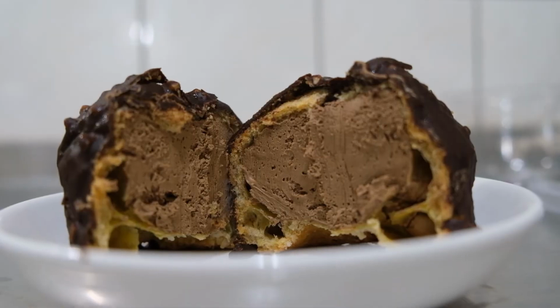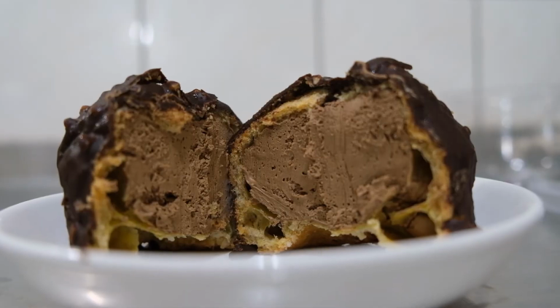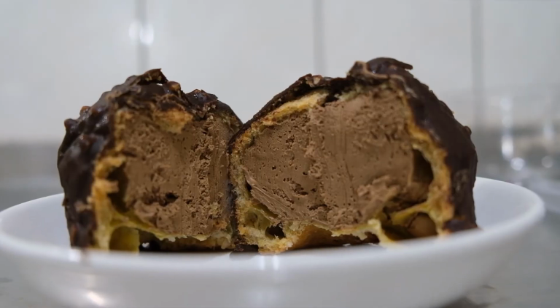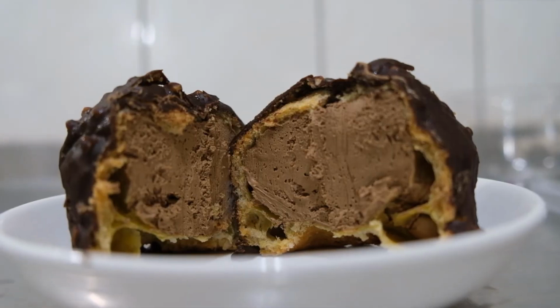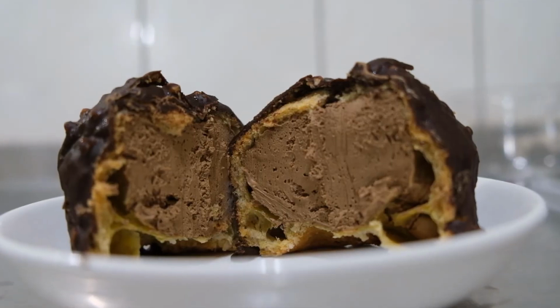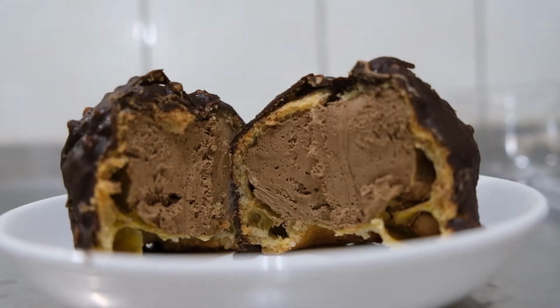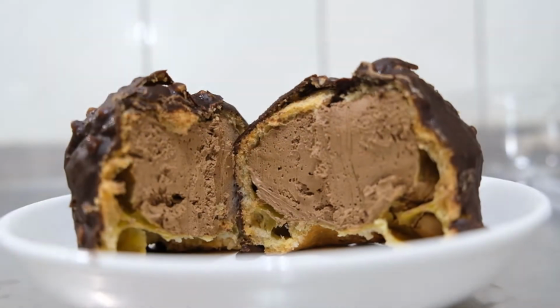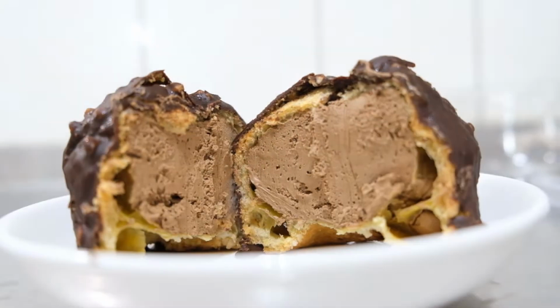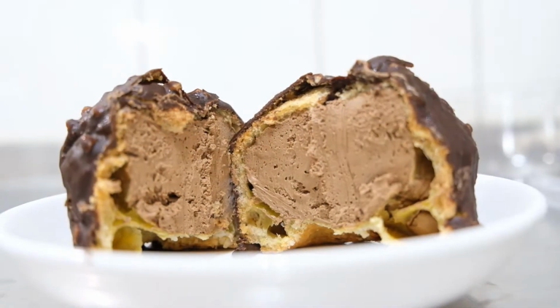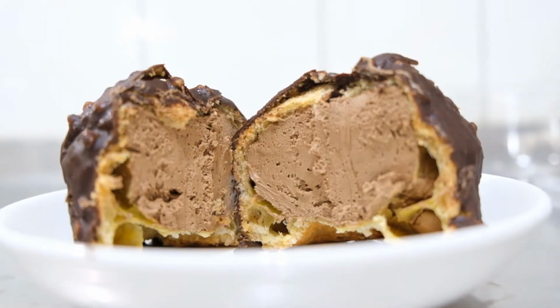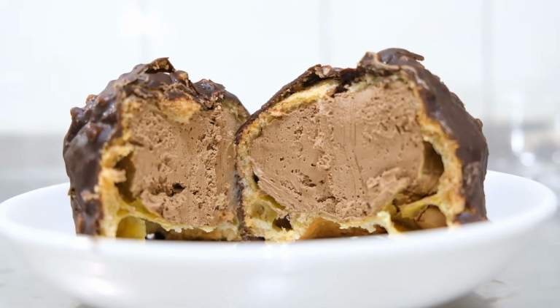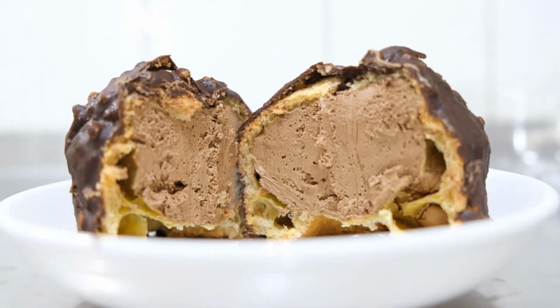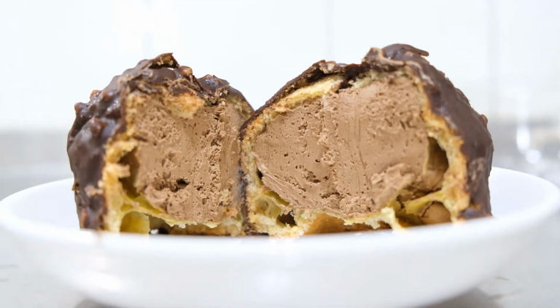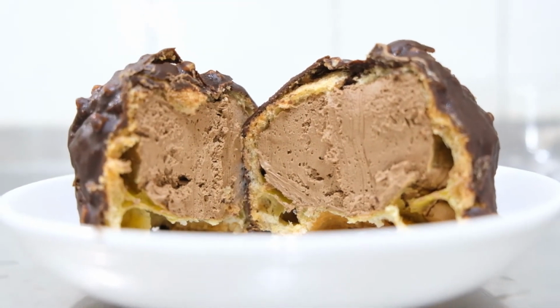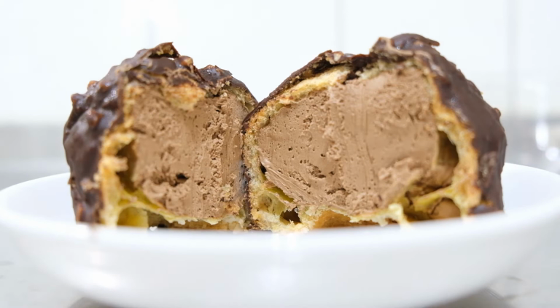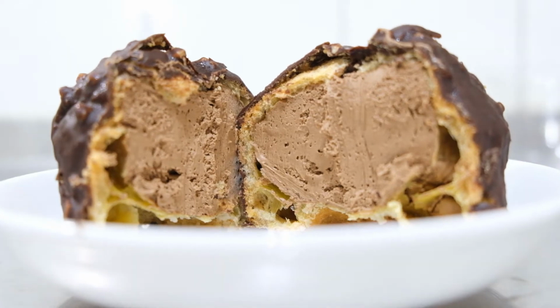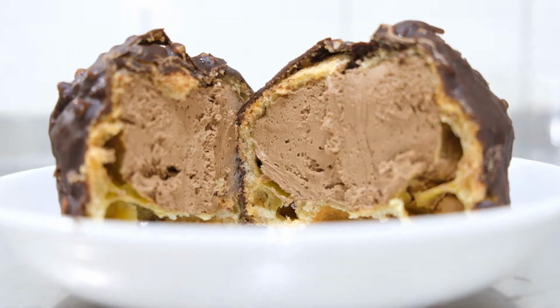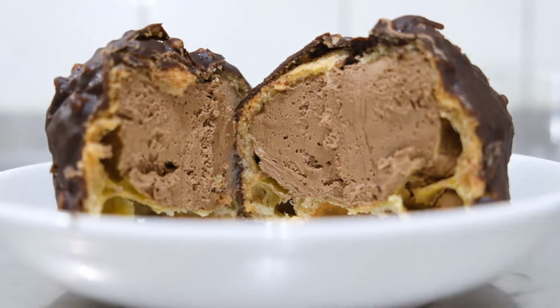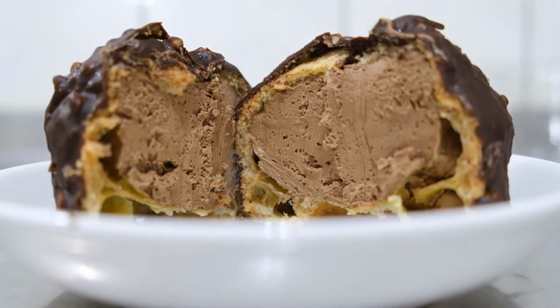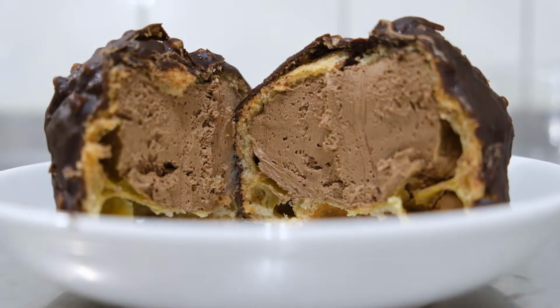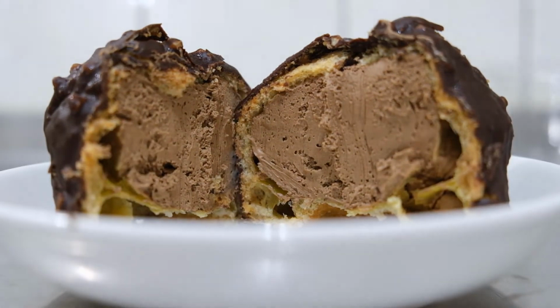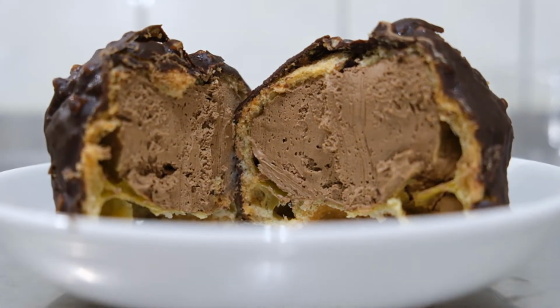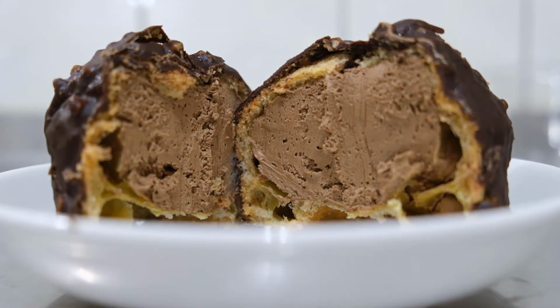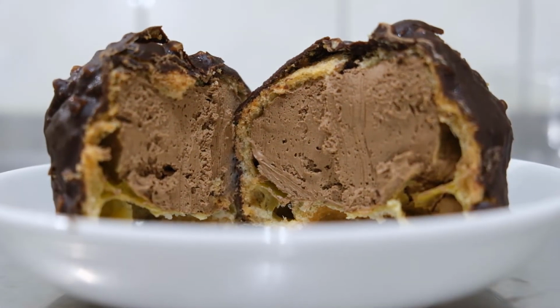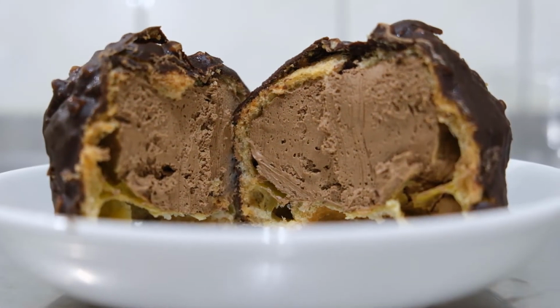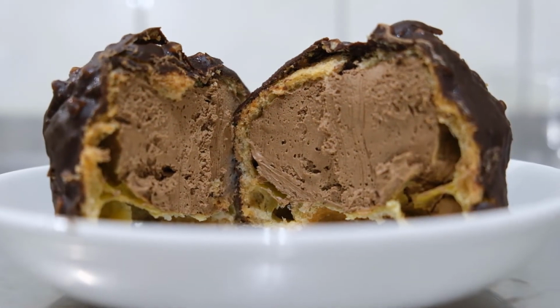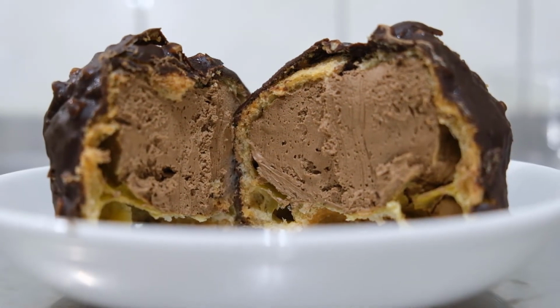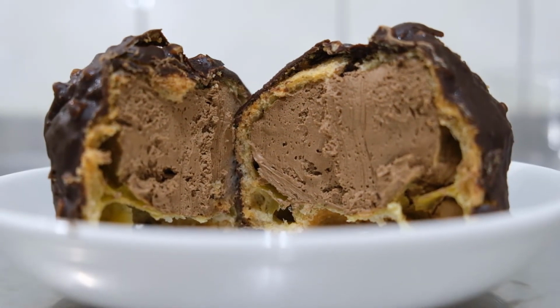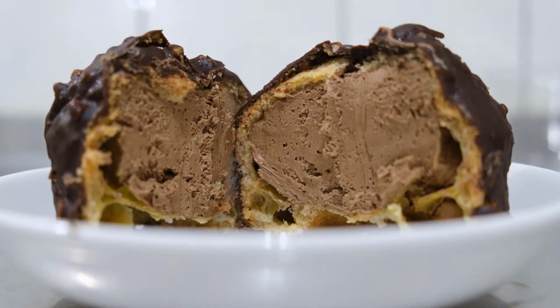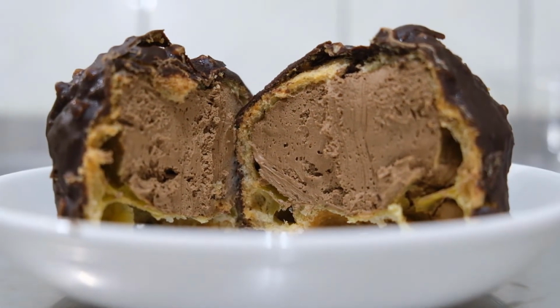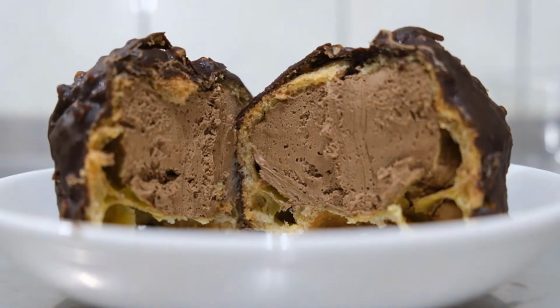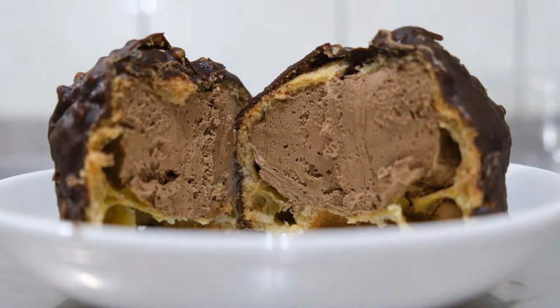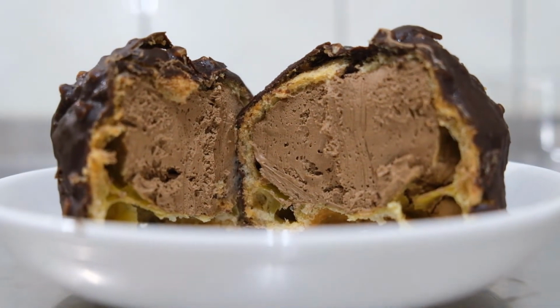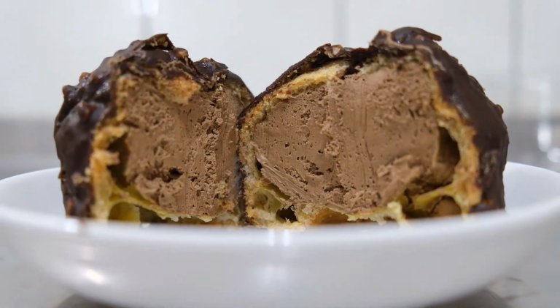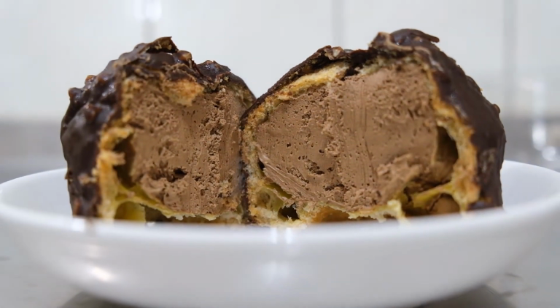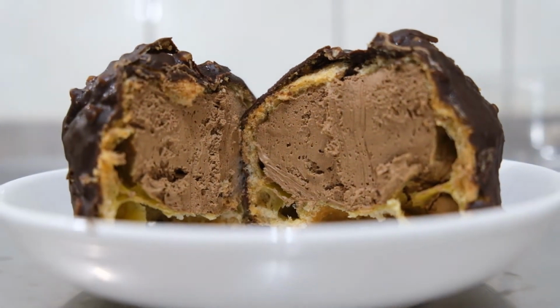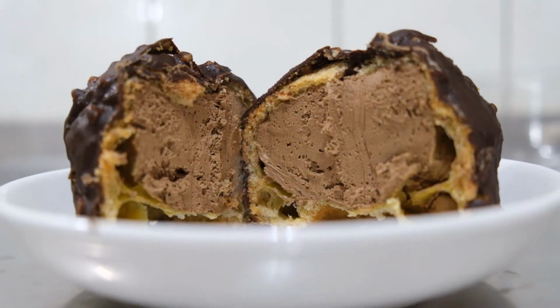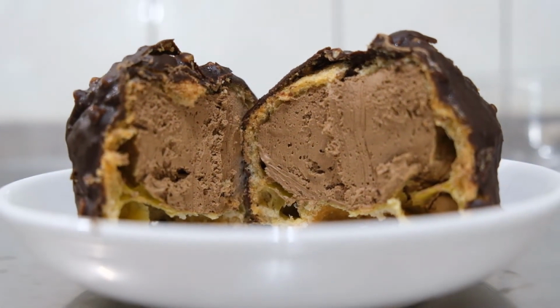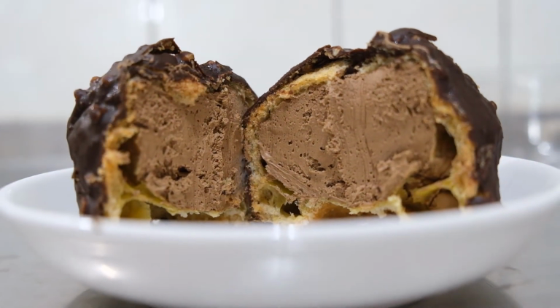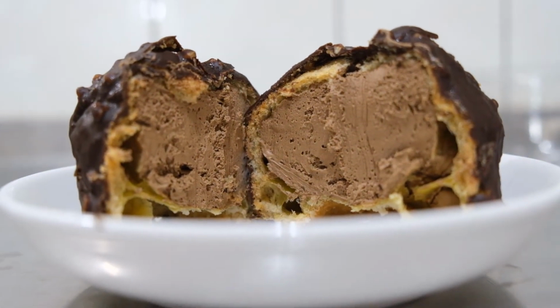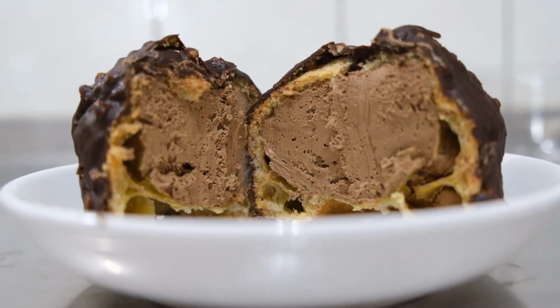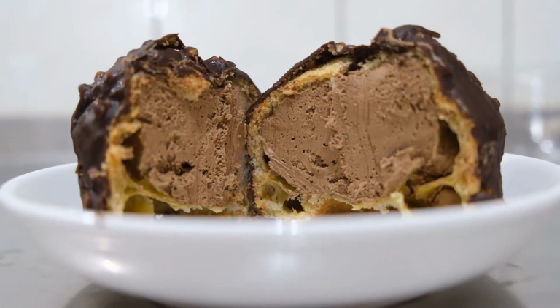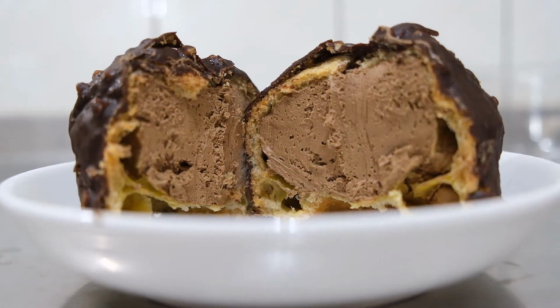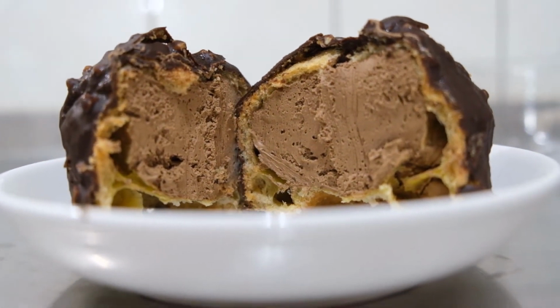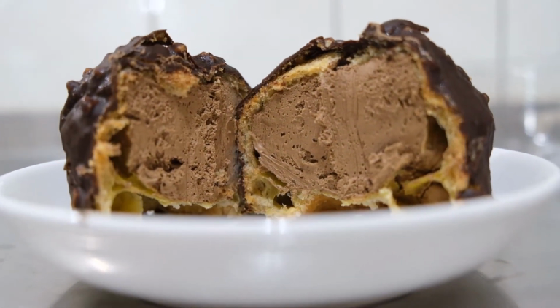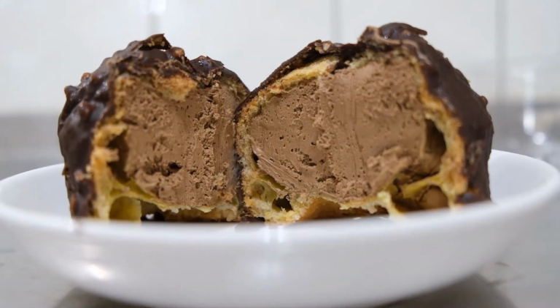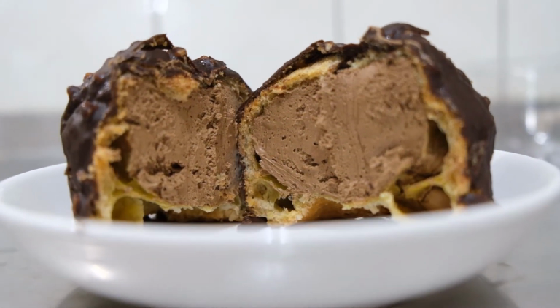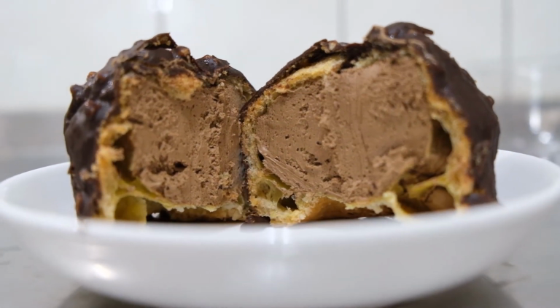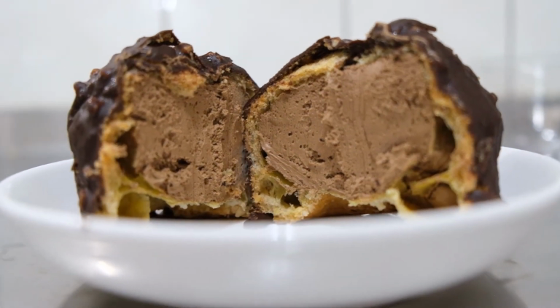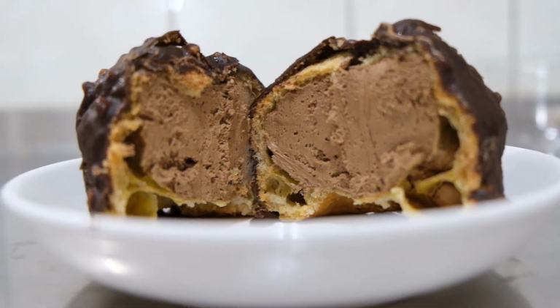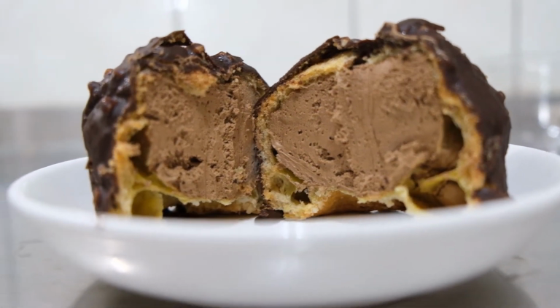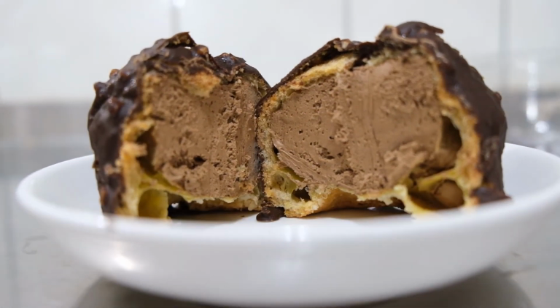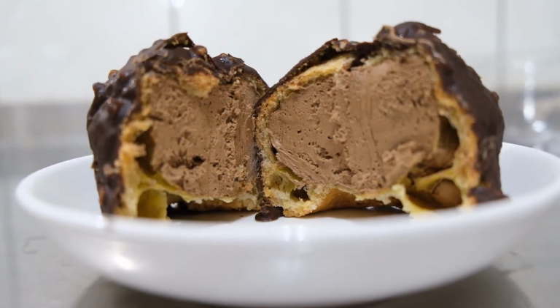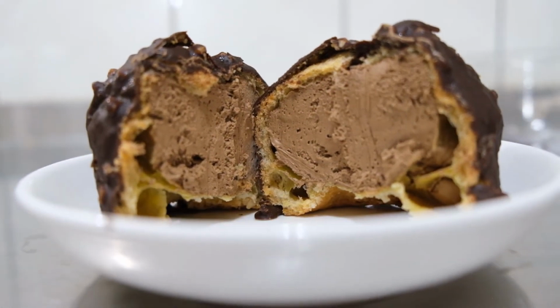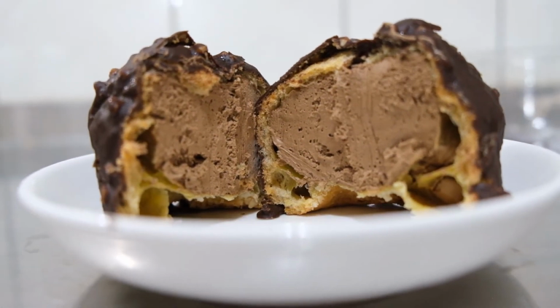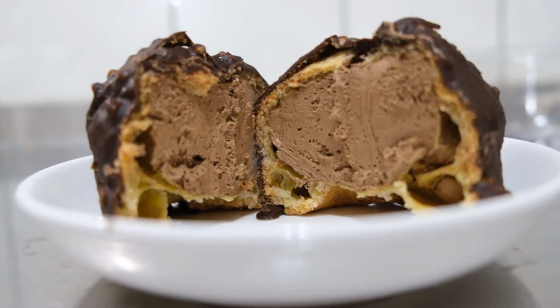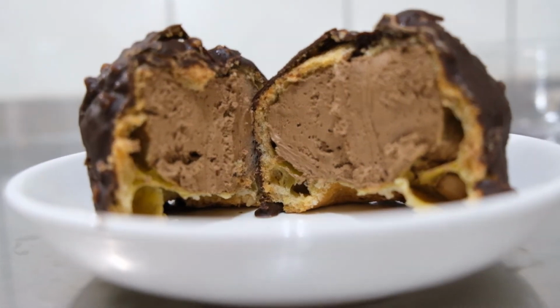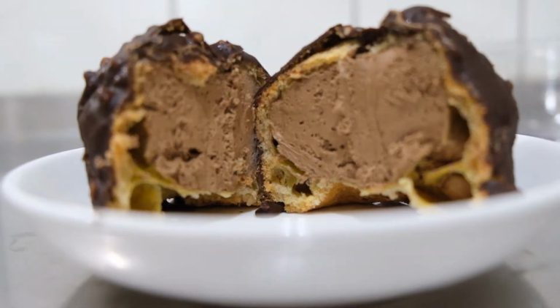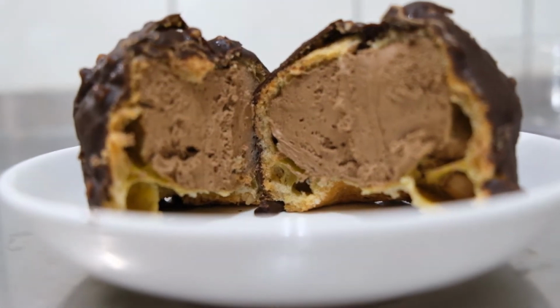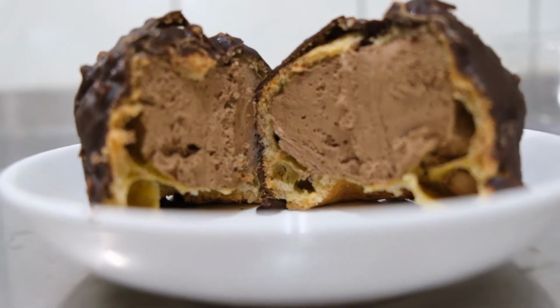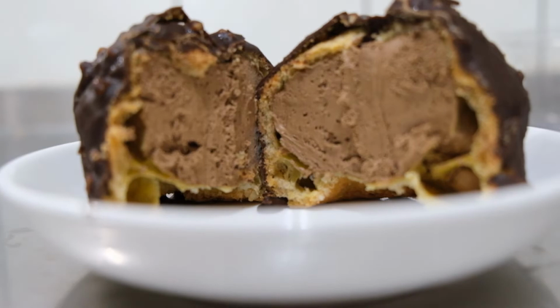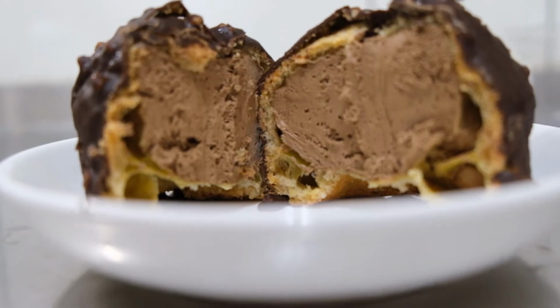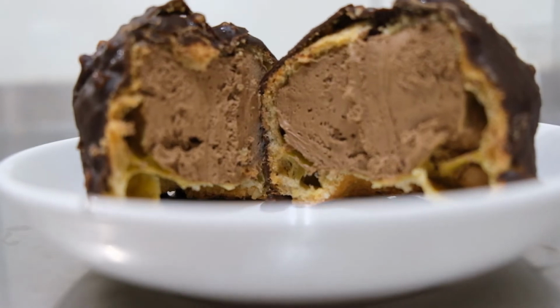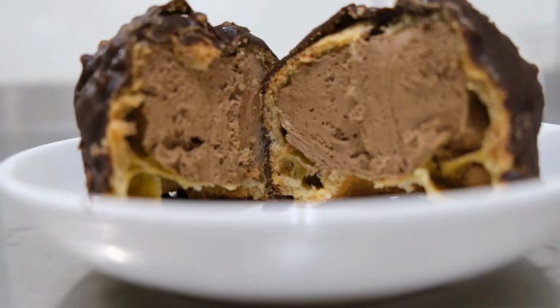Wow! There's a lot of chocolate filling inside. That's good — so more chocolate for us!